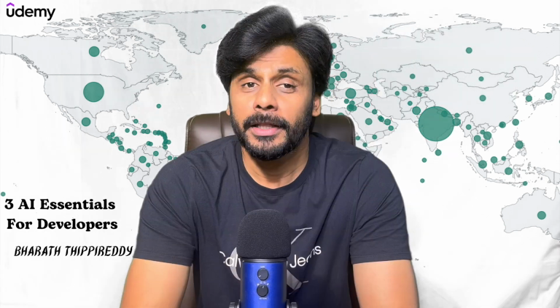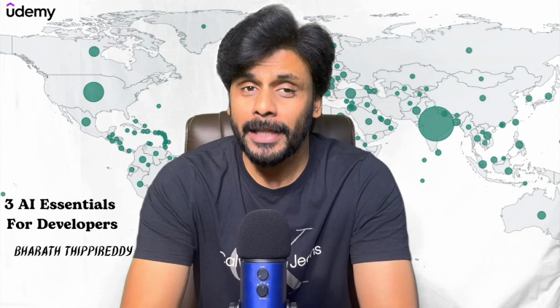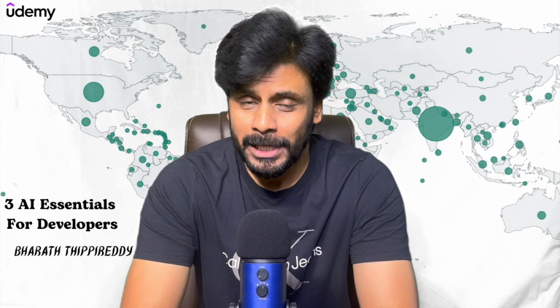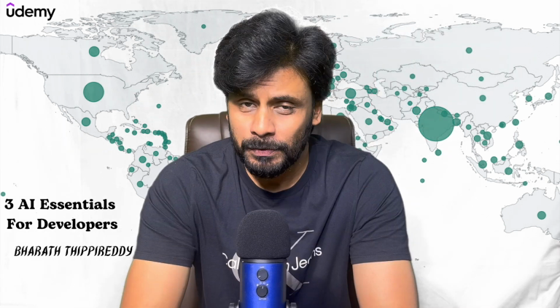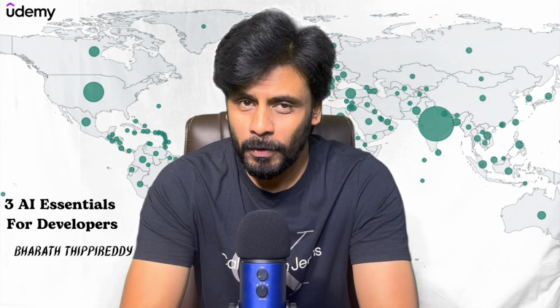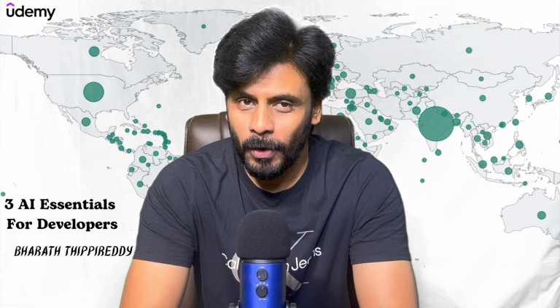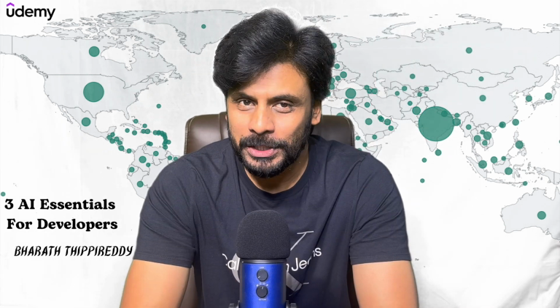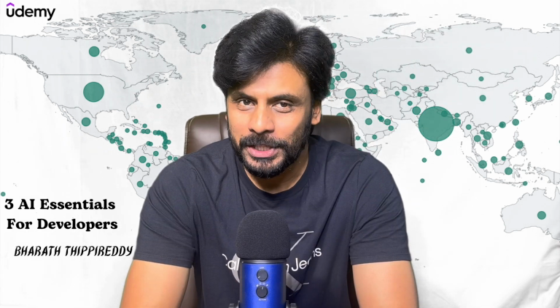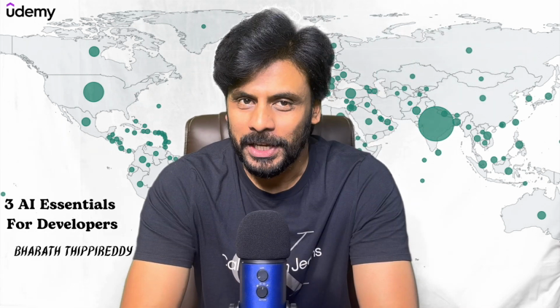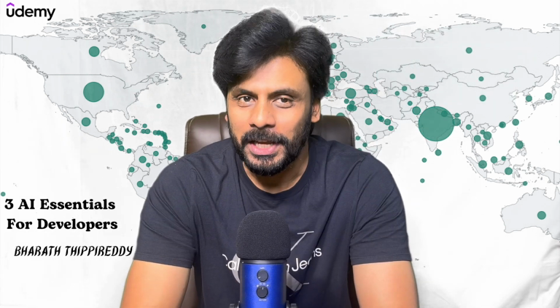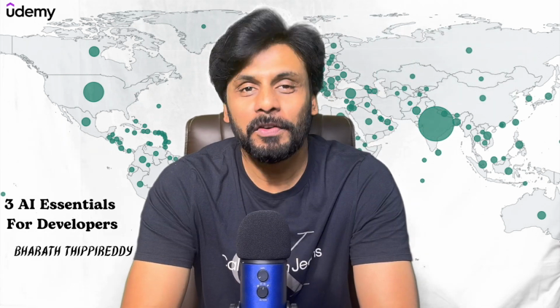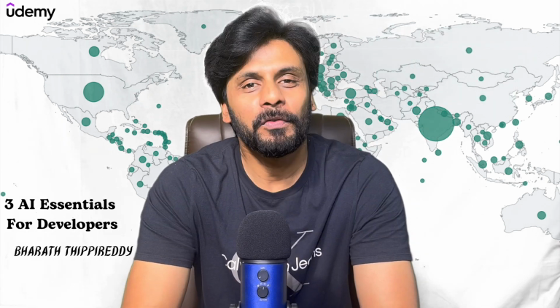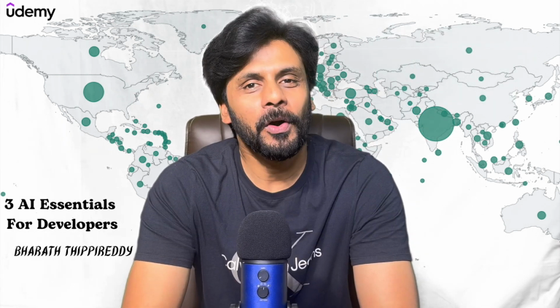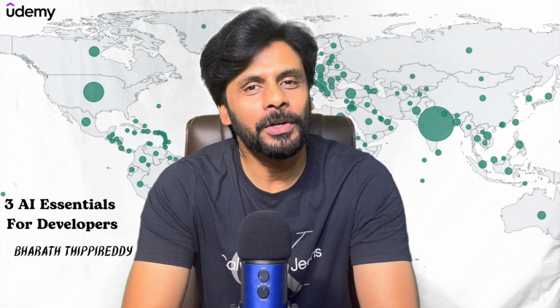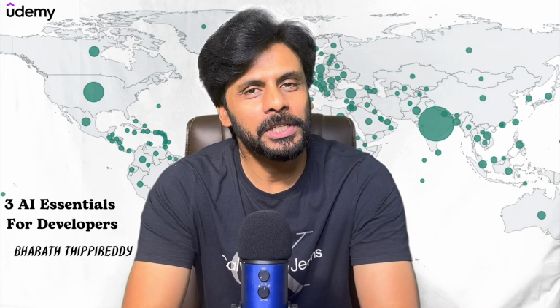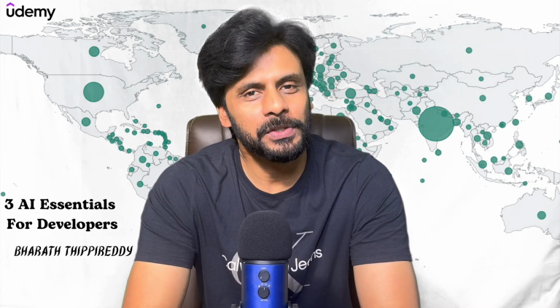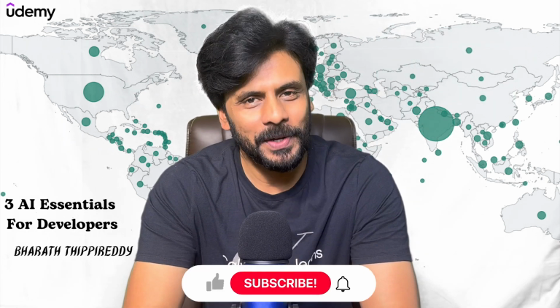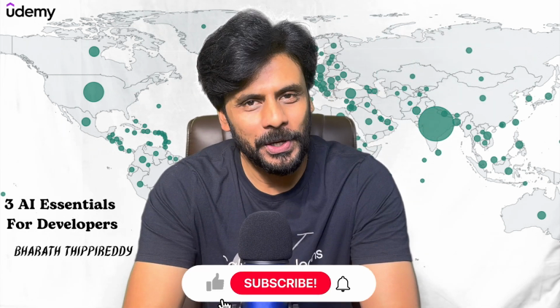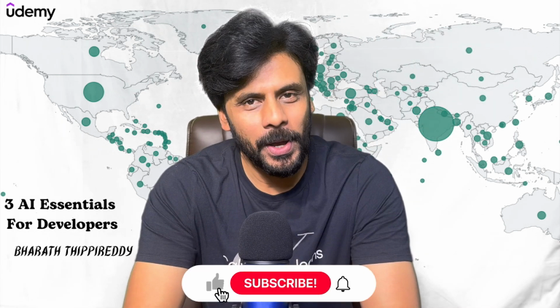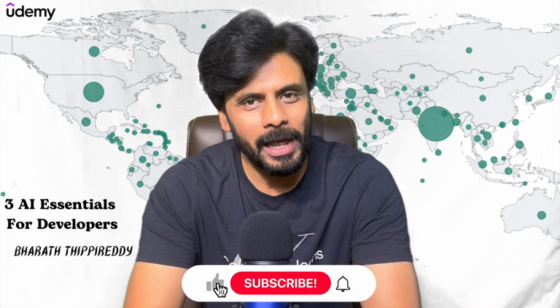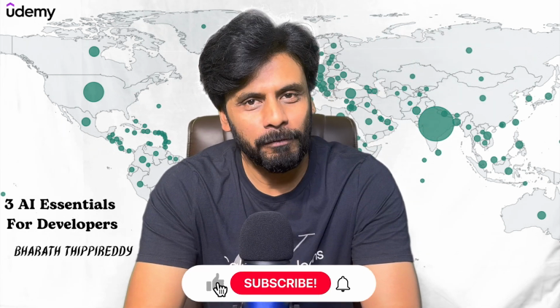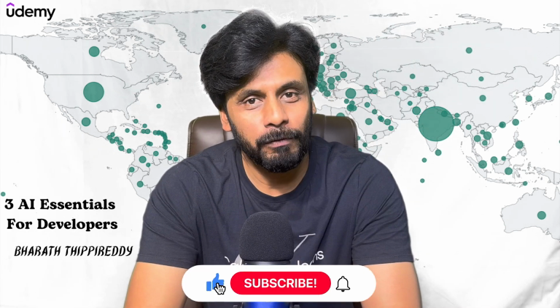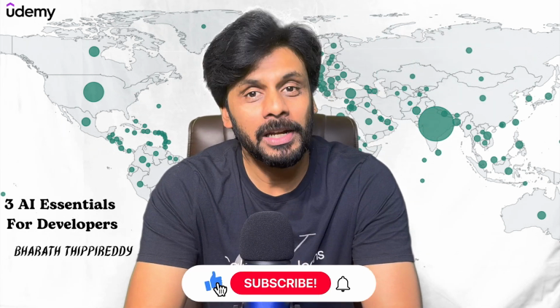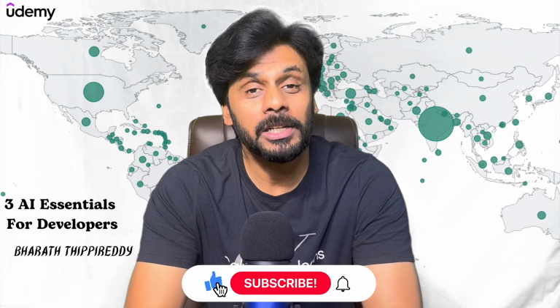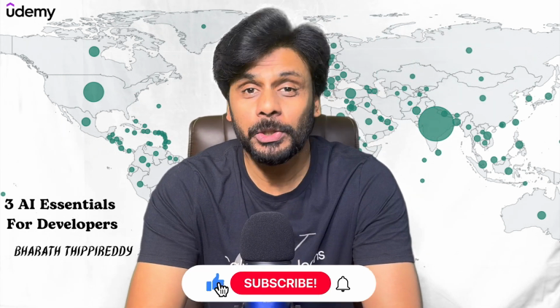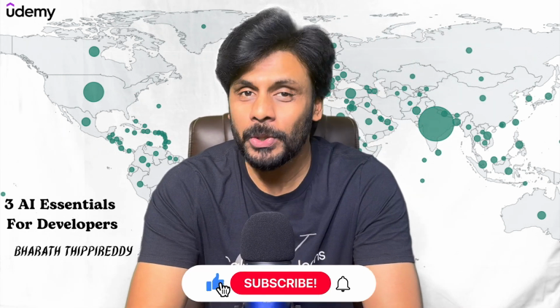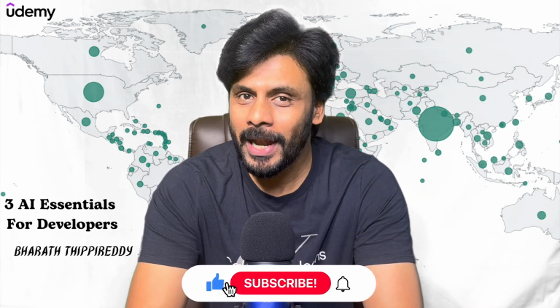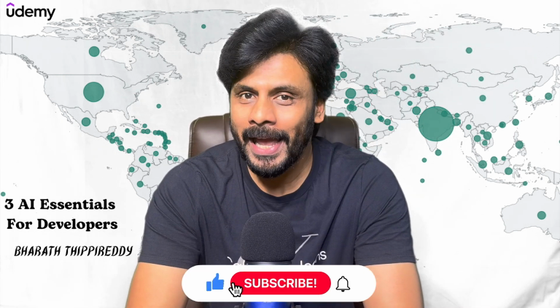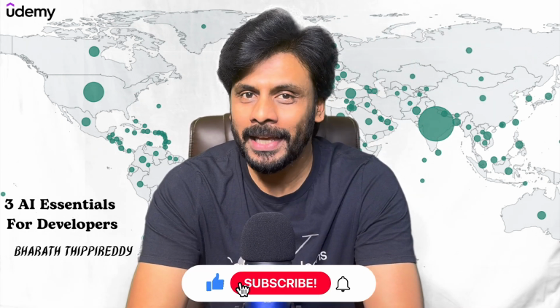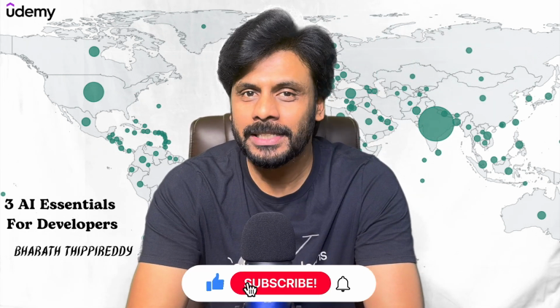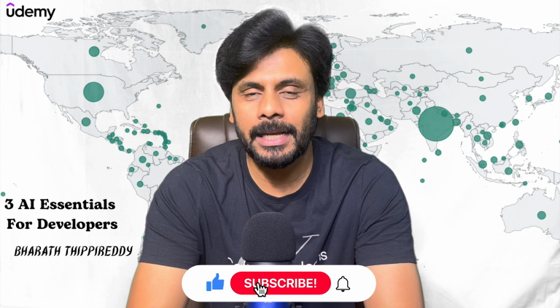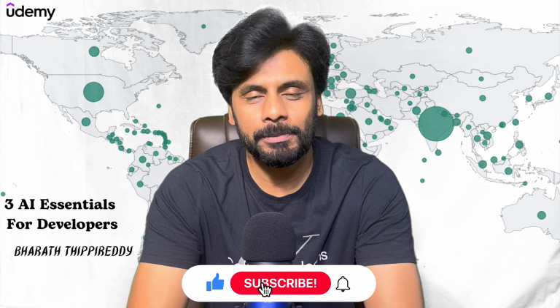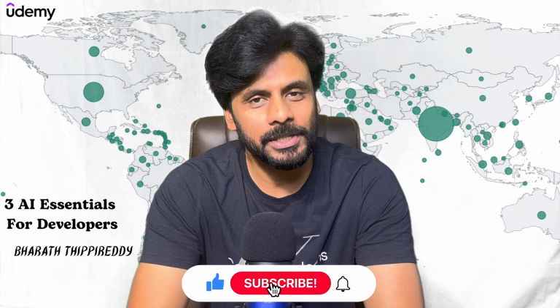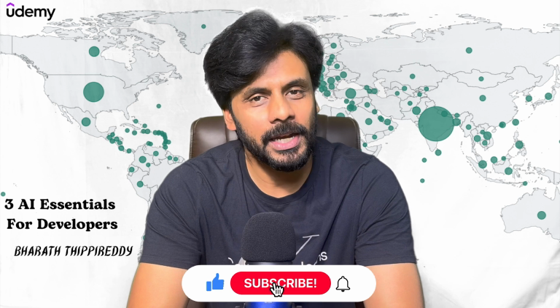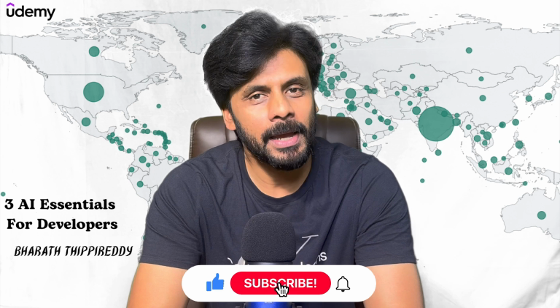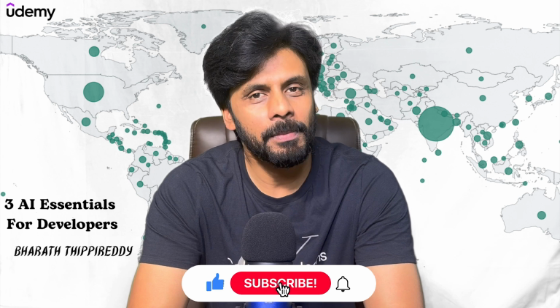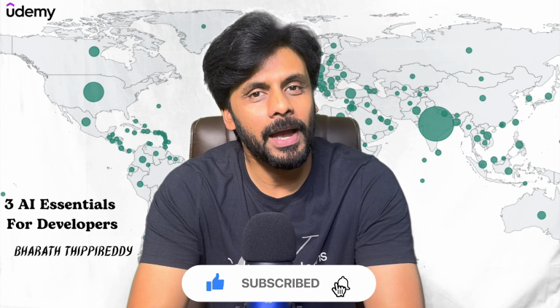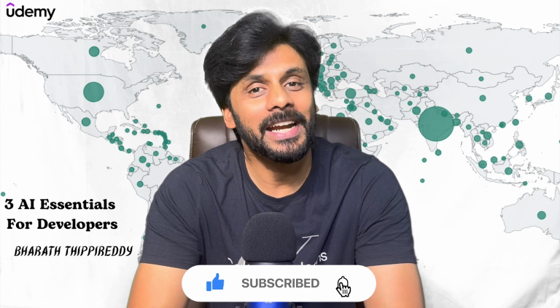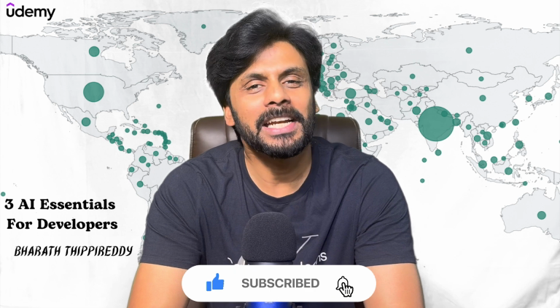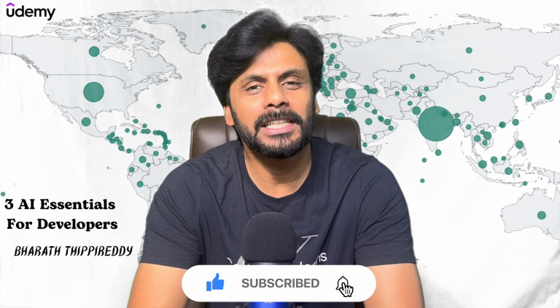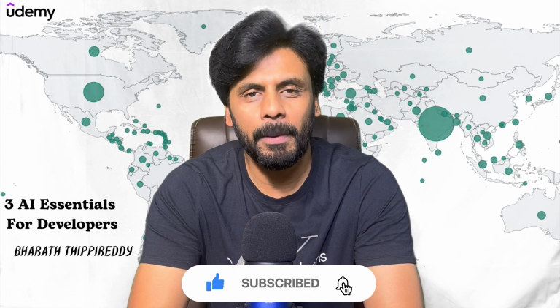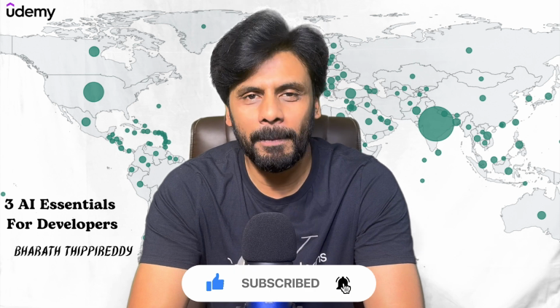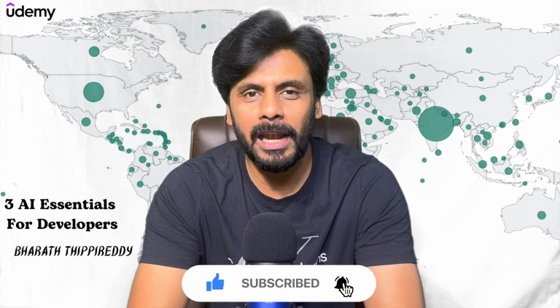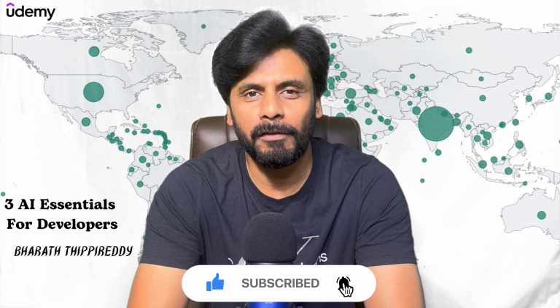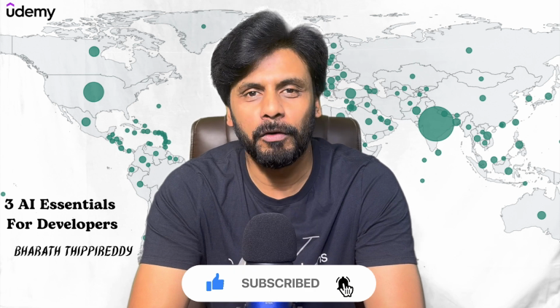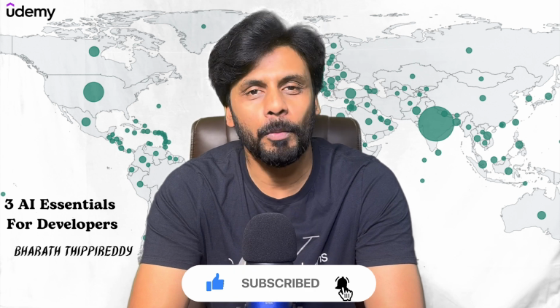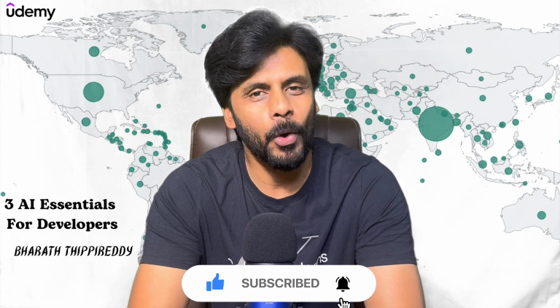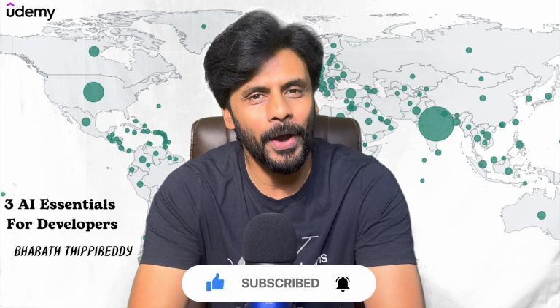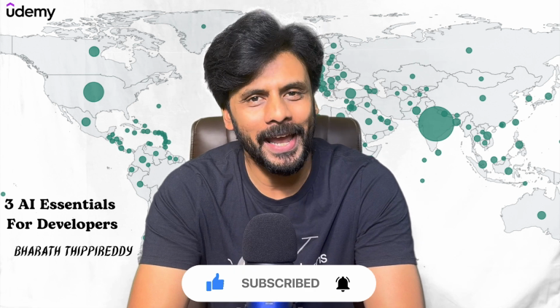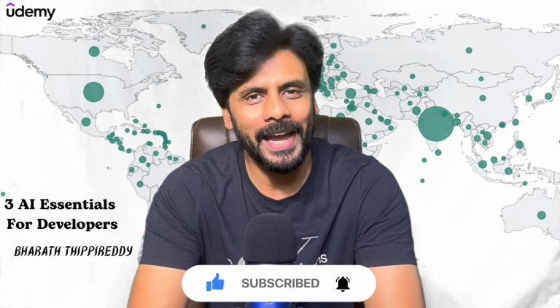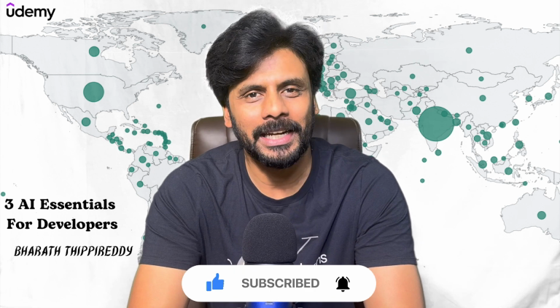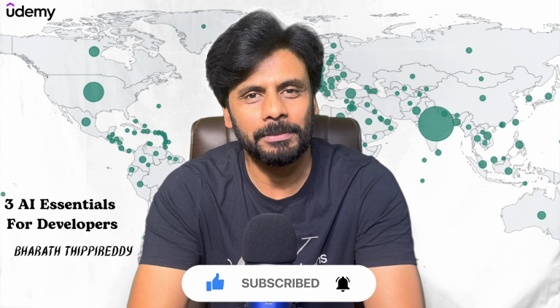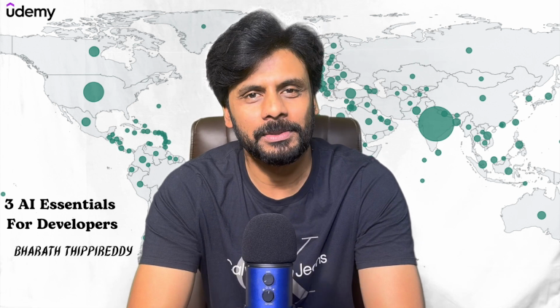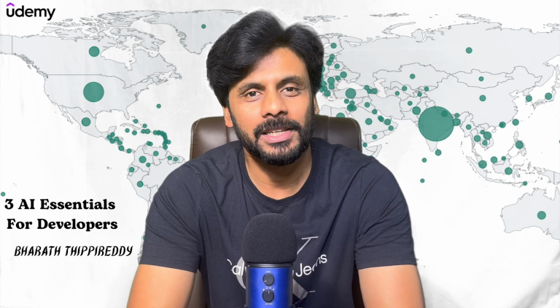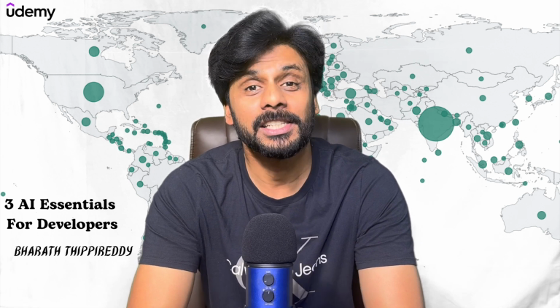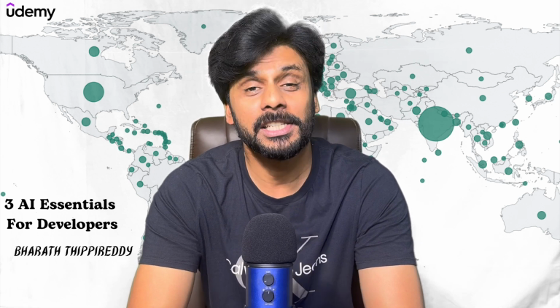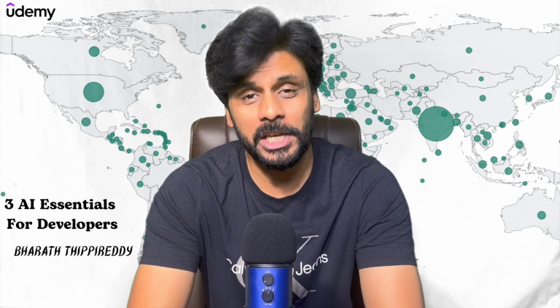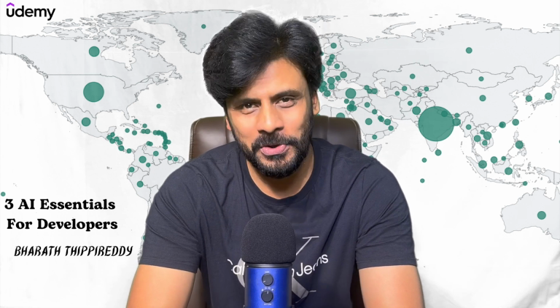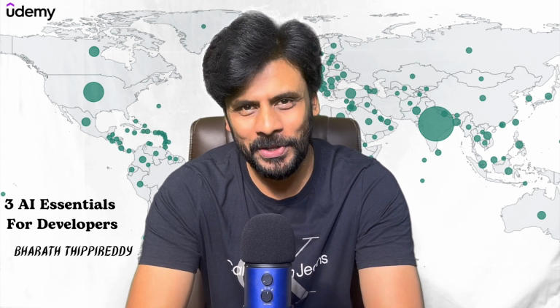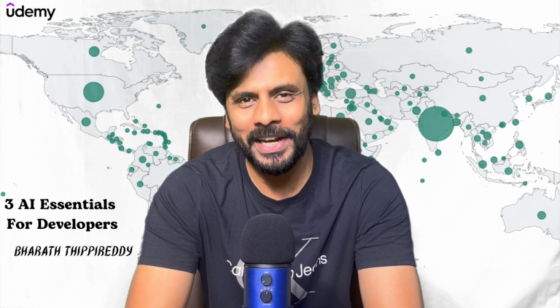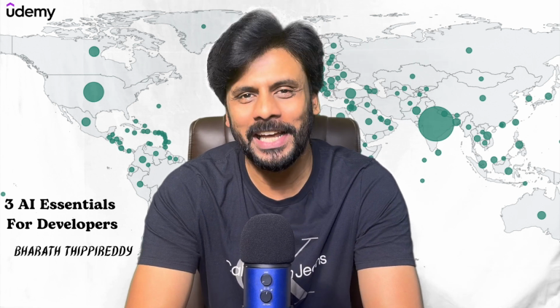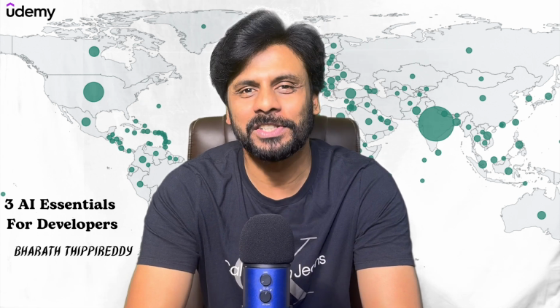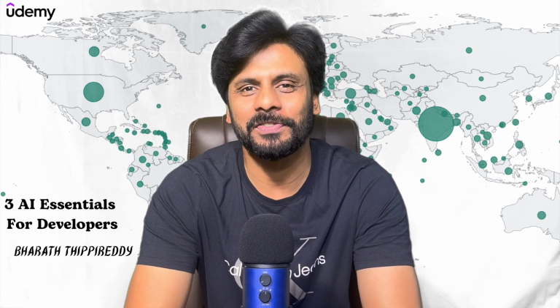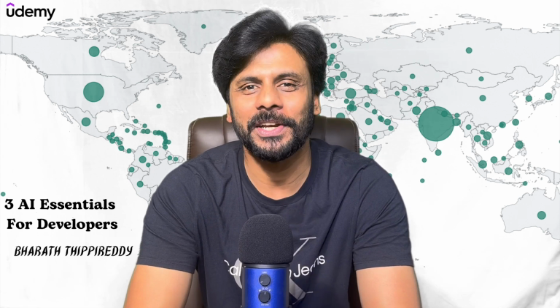Thanks for watching. If you found this video helpful, do like, subscribe and hit the bell for more AI tips. See you in the next video.